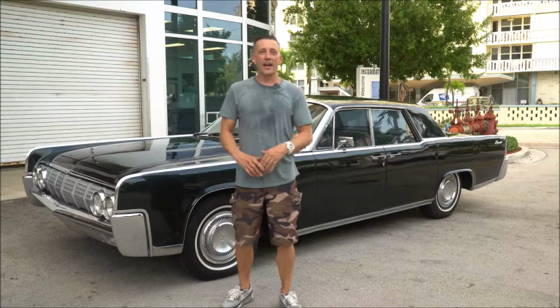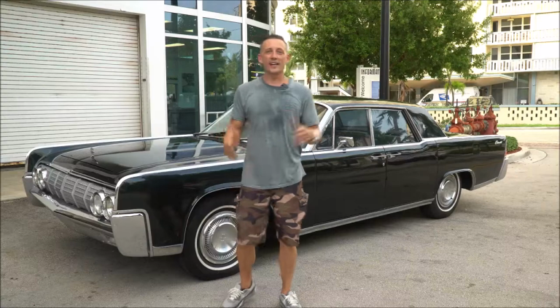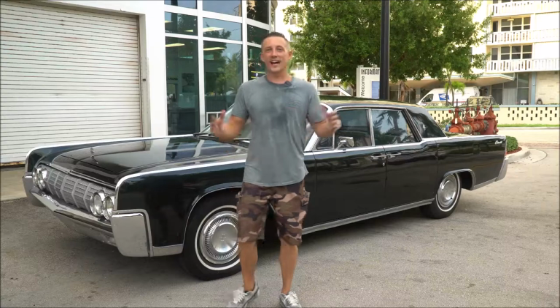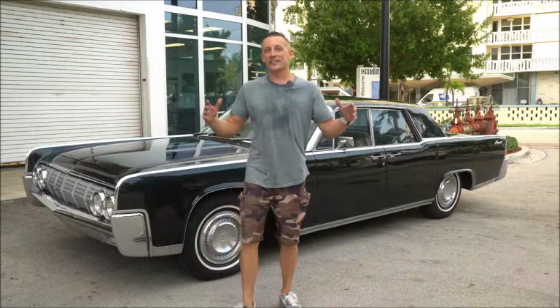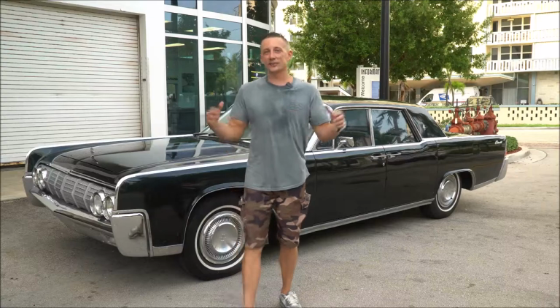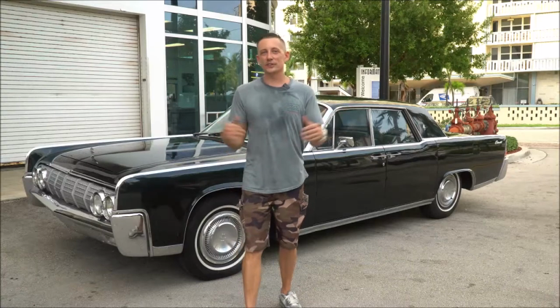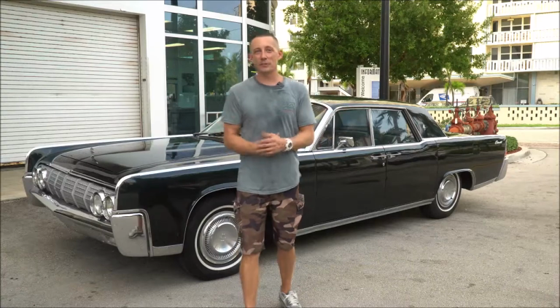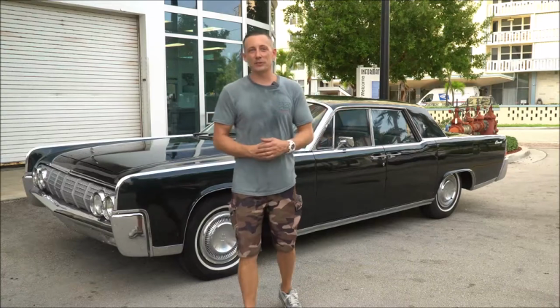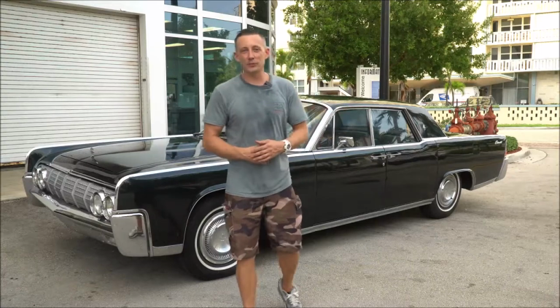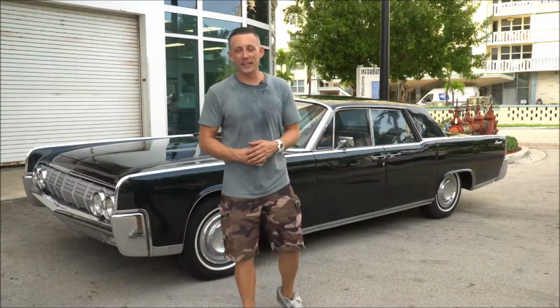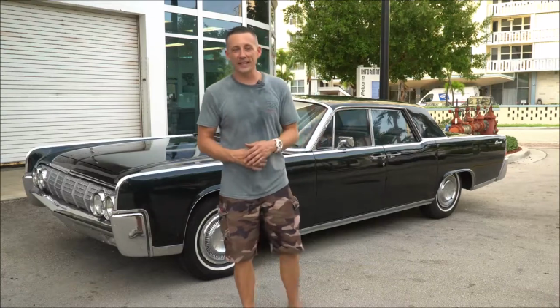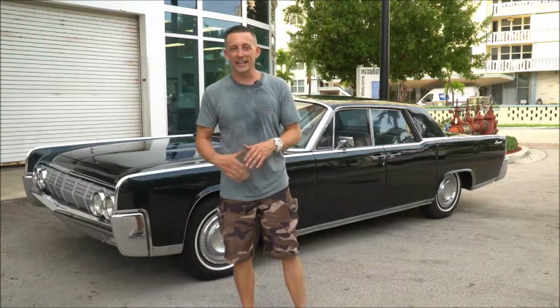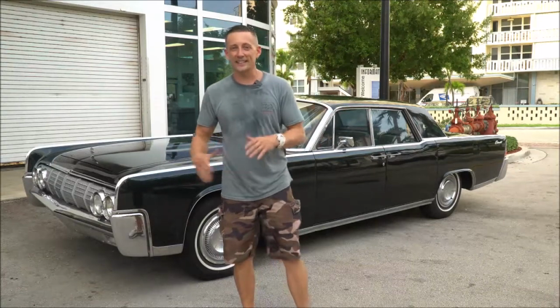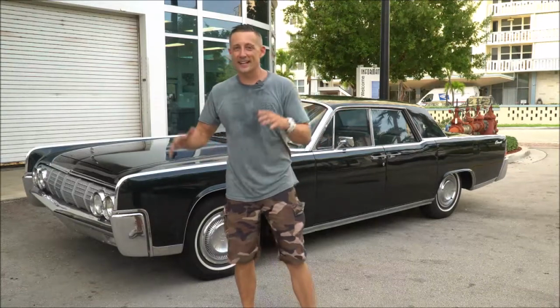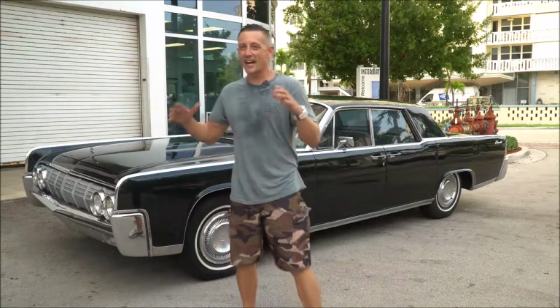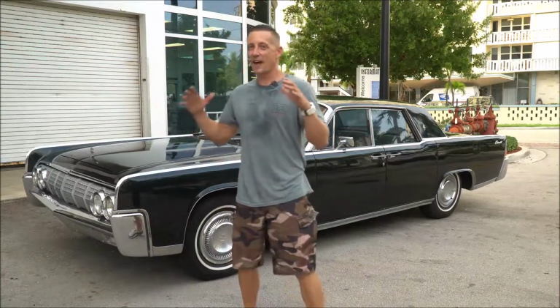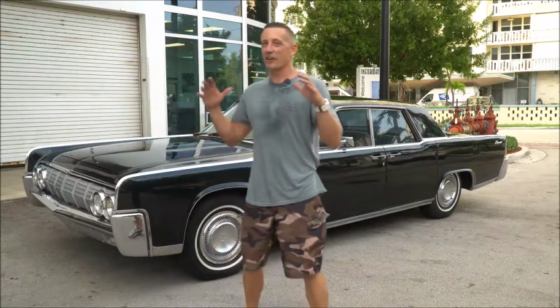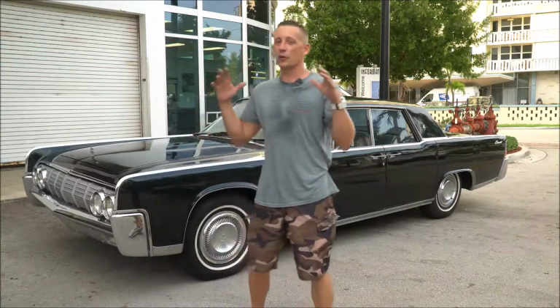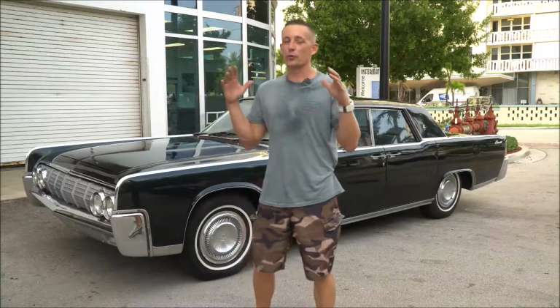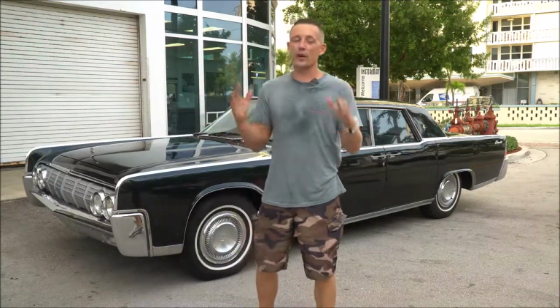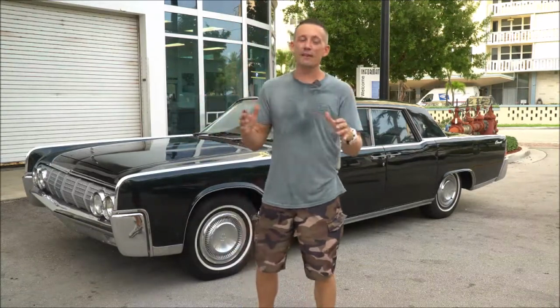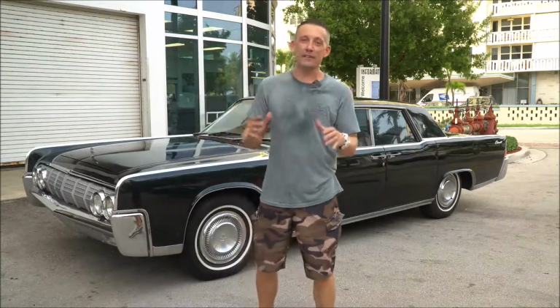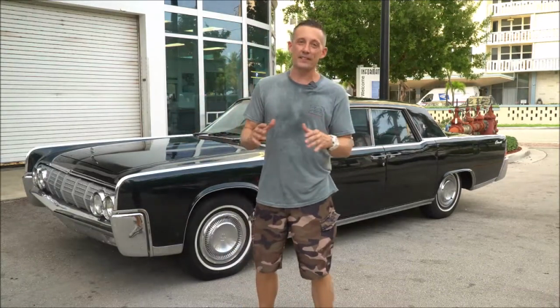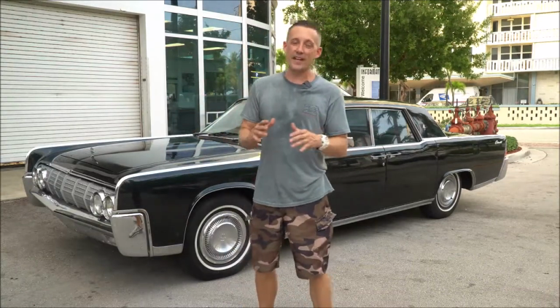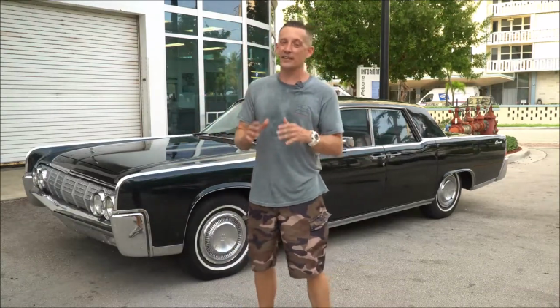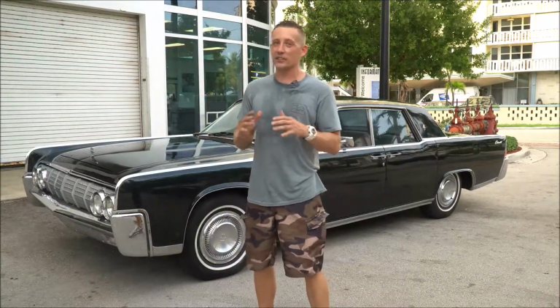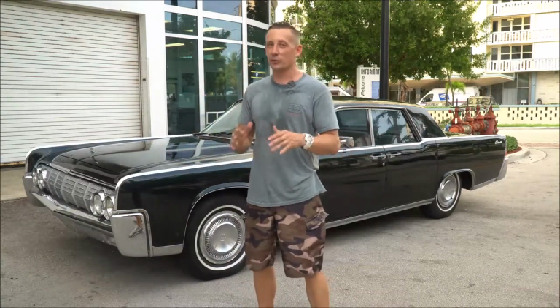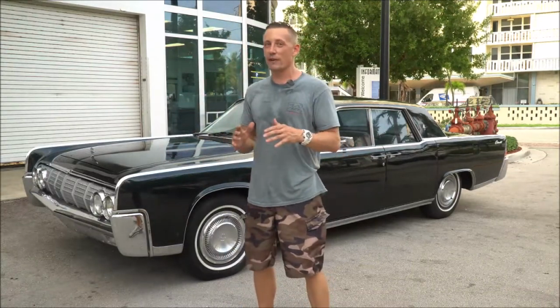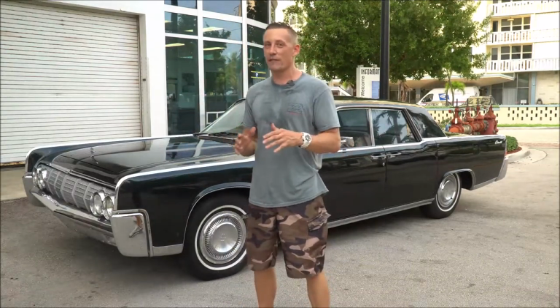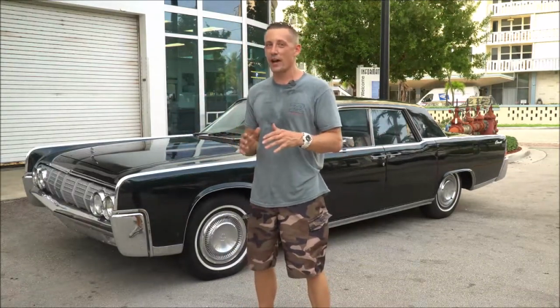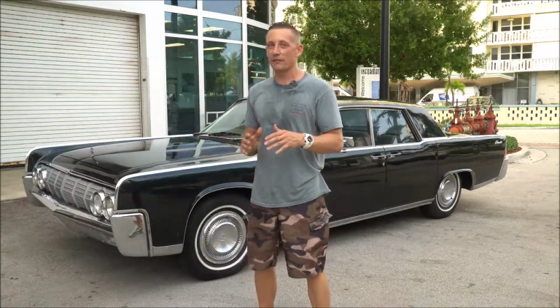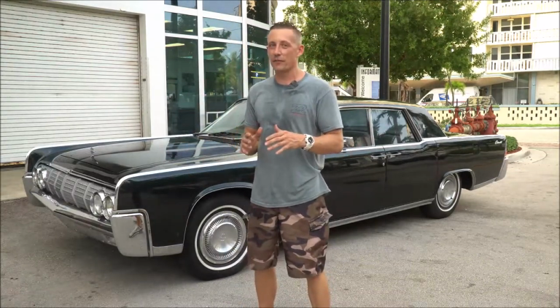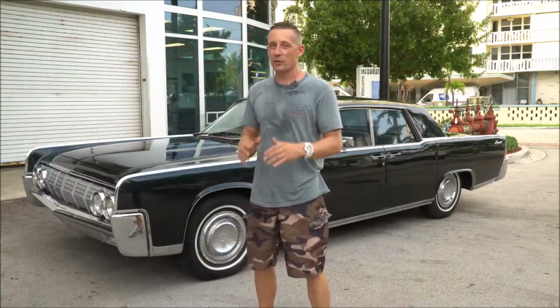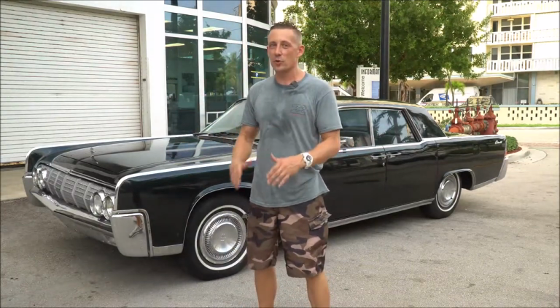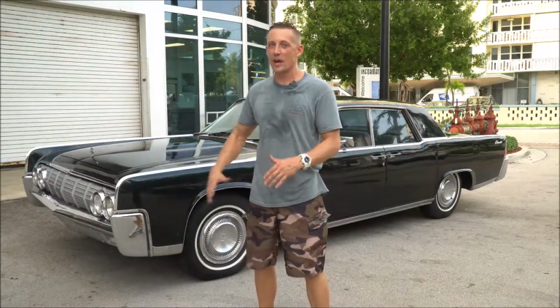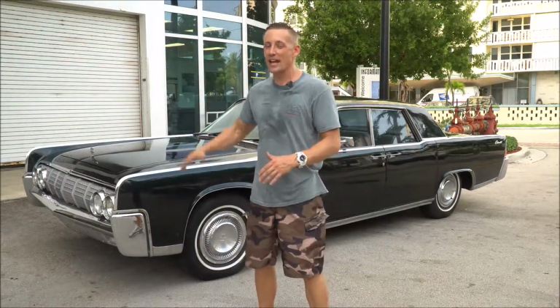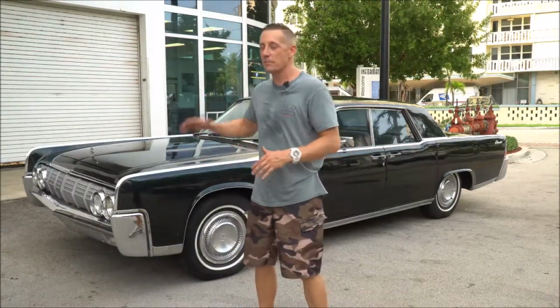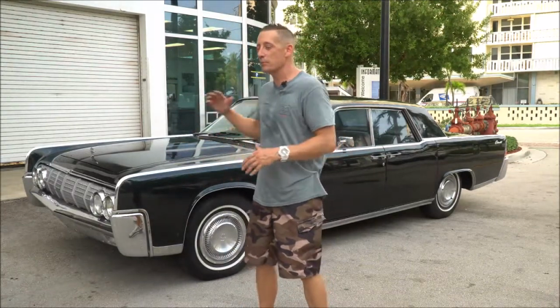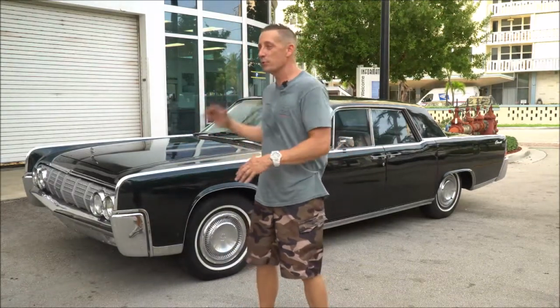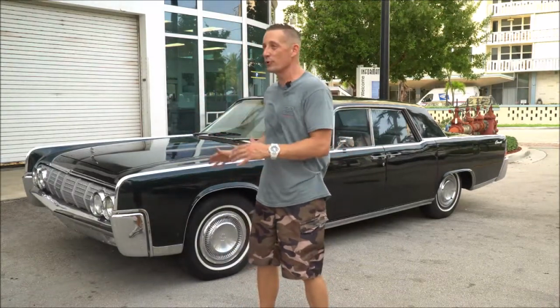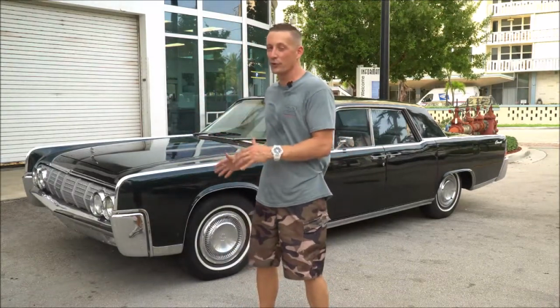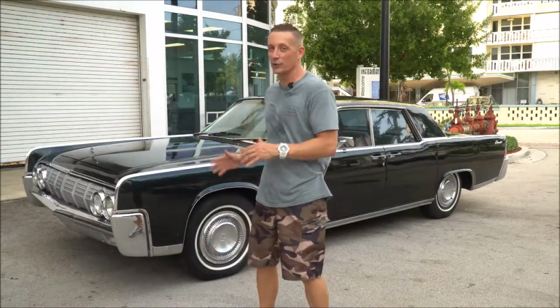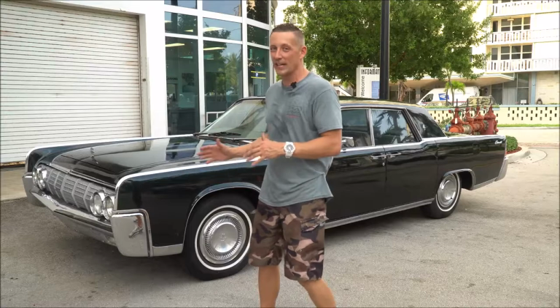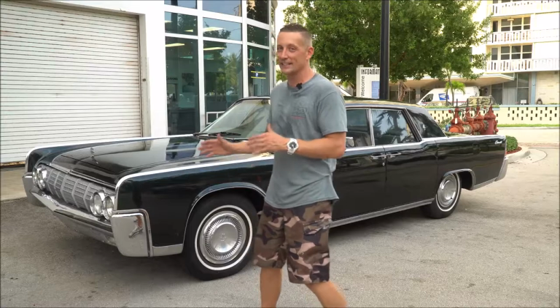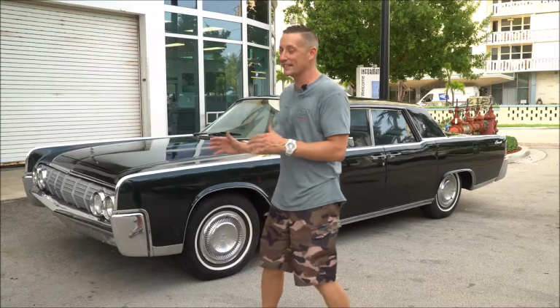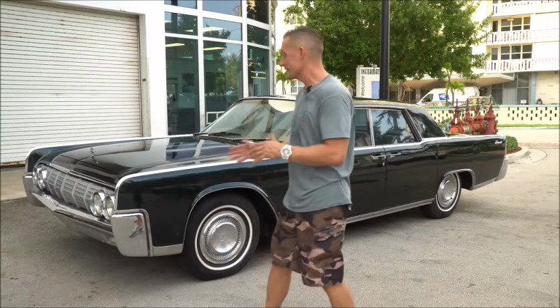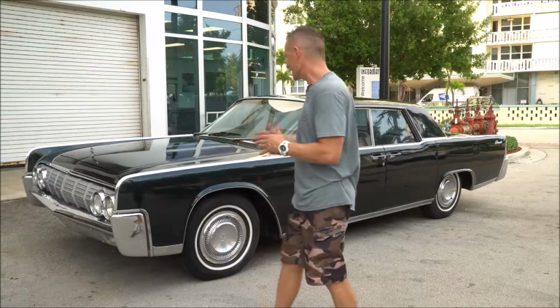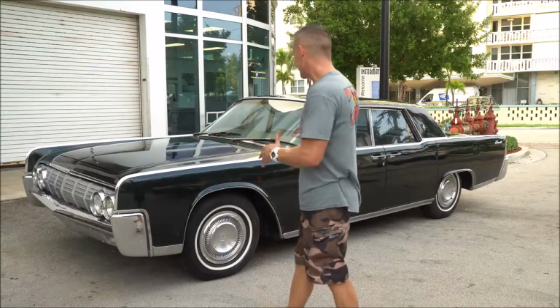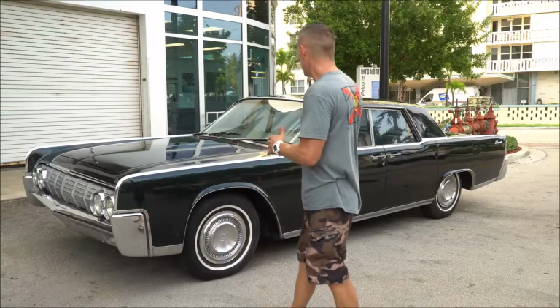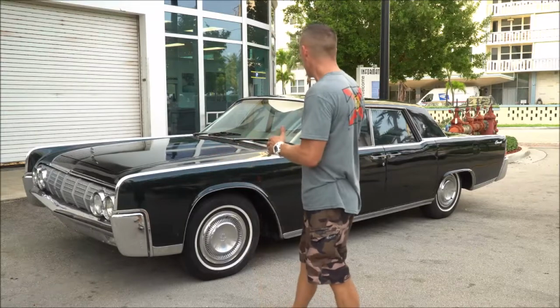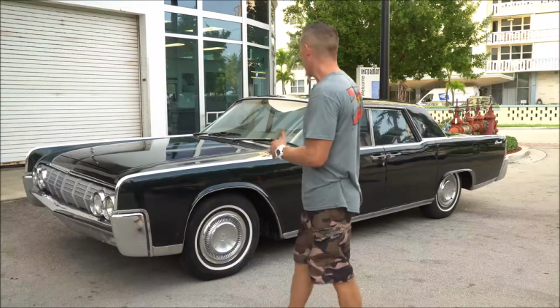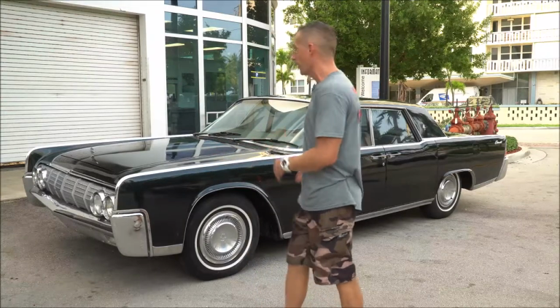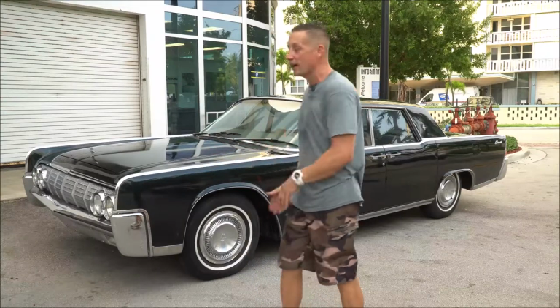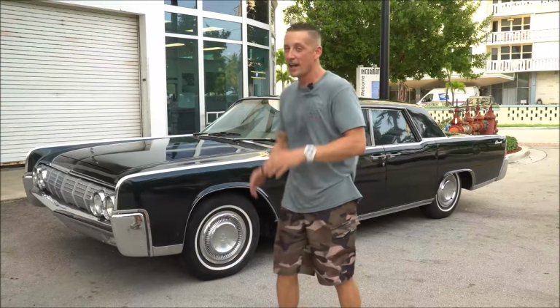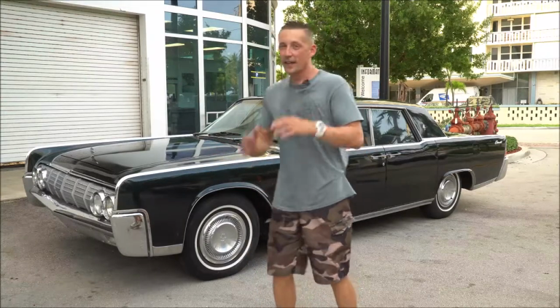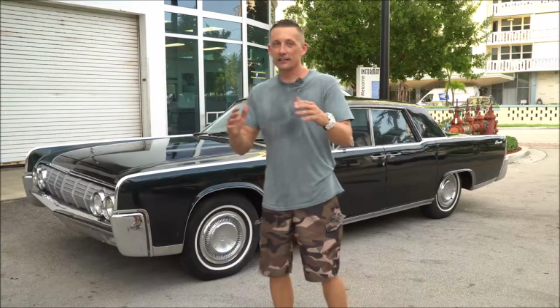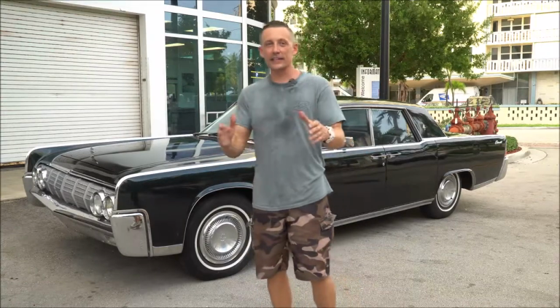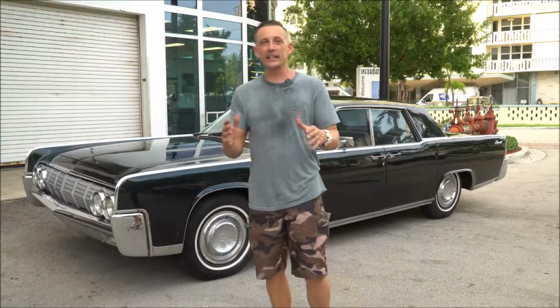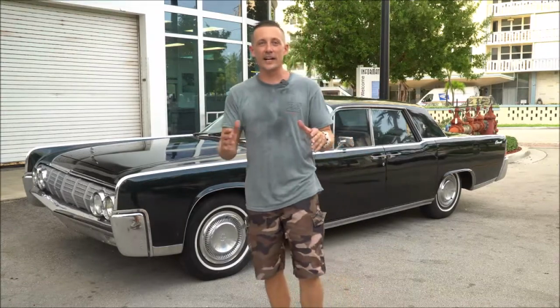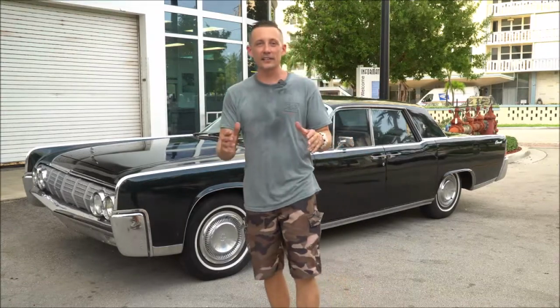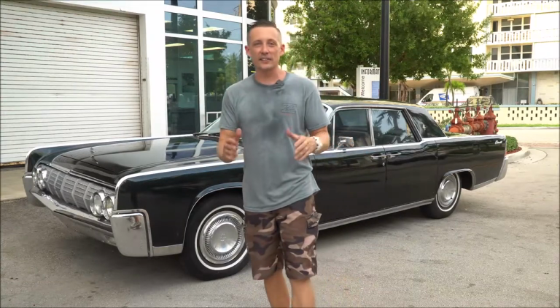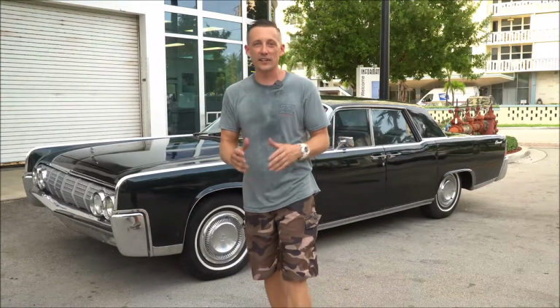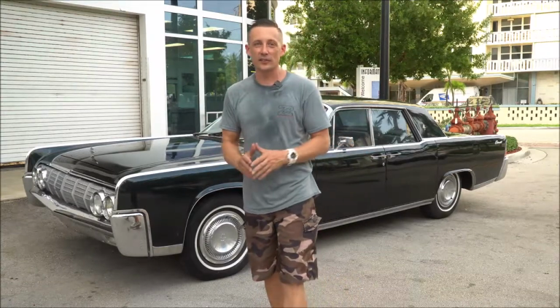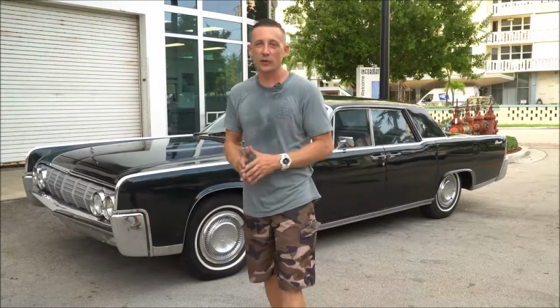Hey guys, what's up? It's Rick again. Today I have a great fantastic rare find for you — a beautiful 1964 Lincoln Continental.